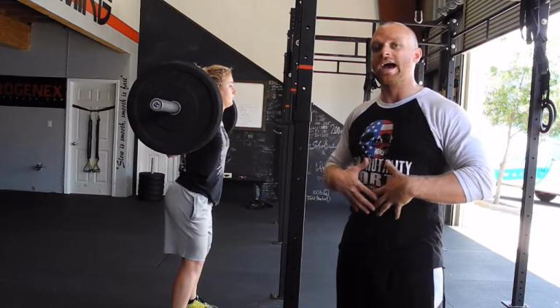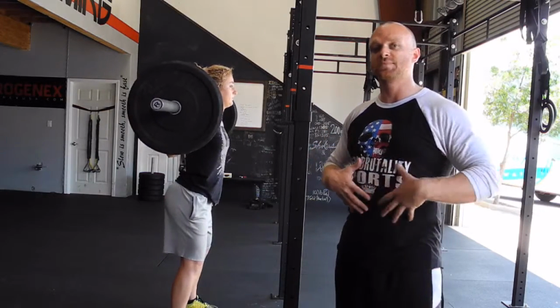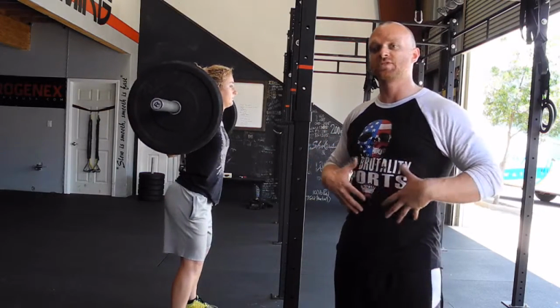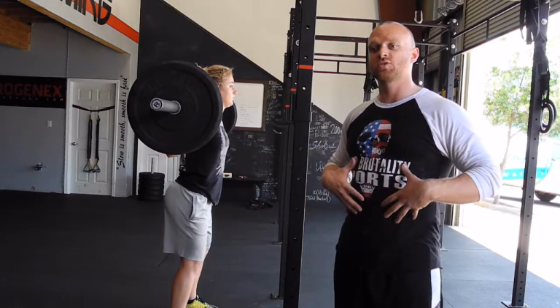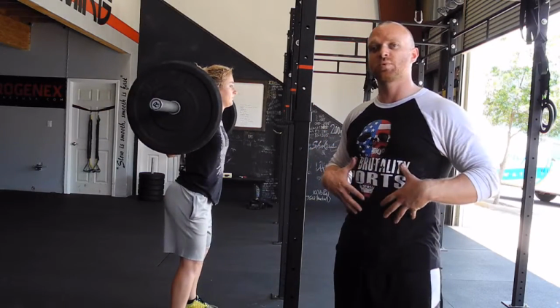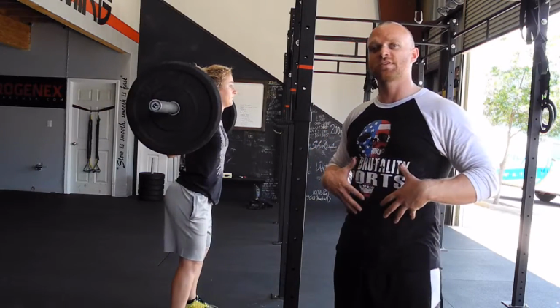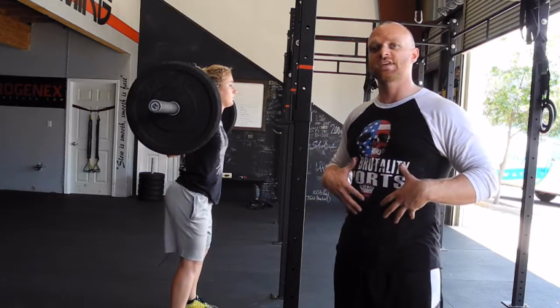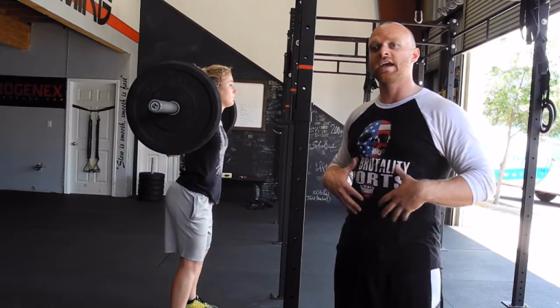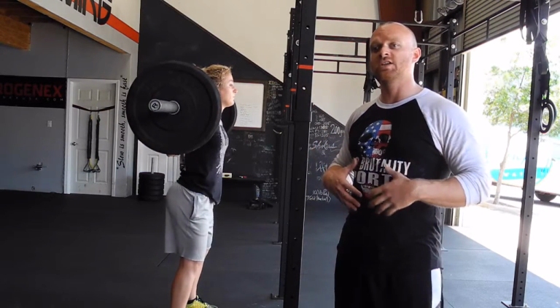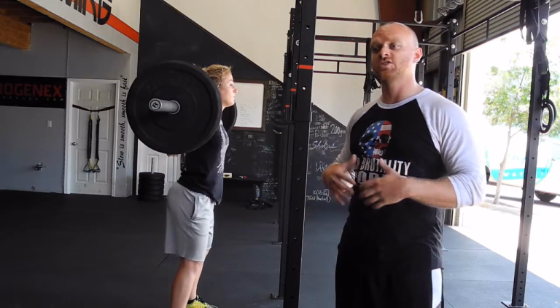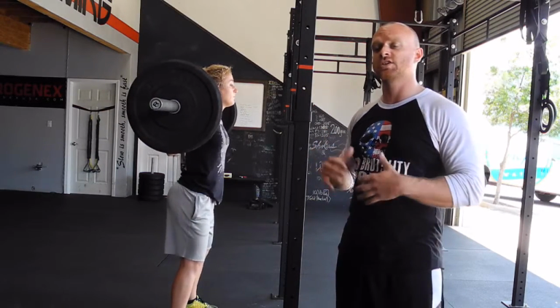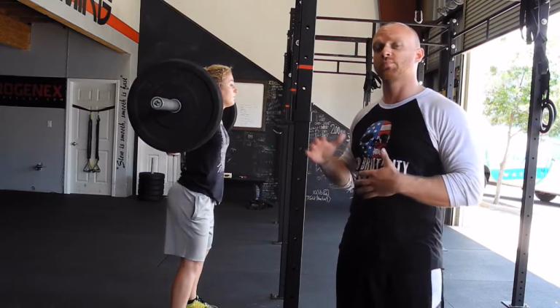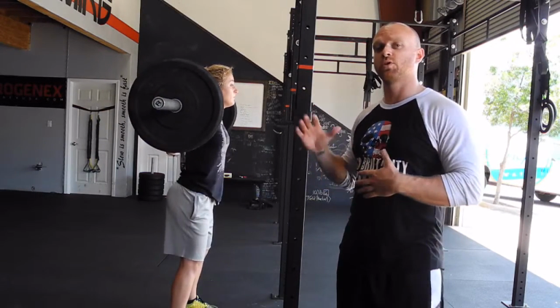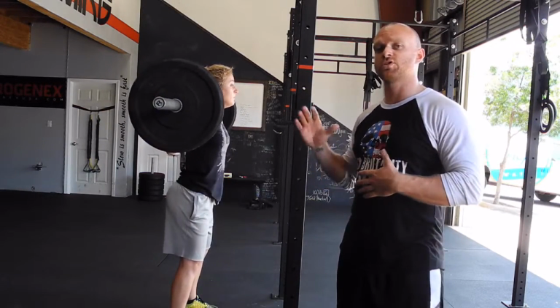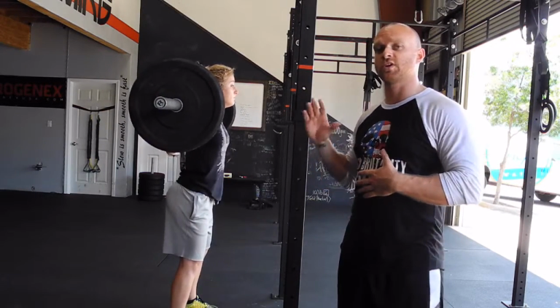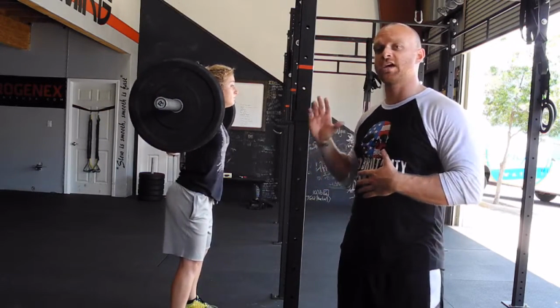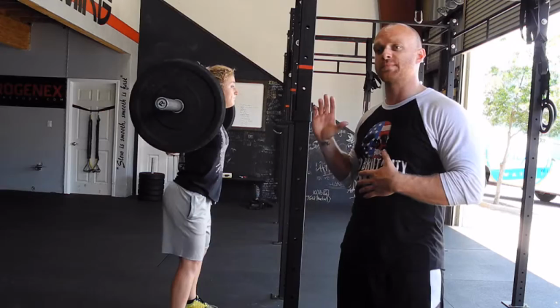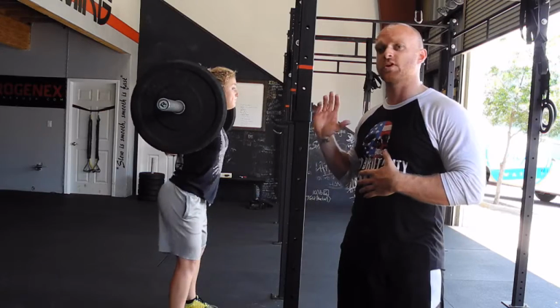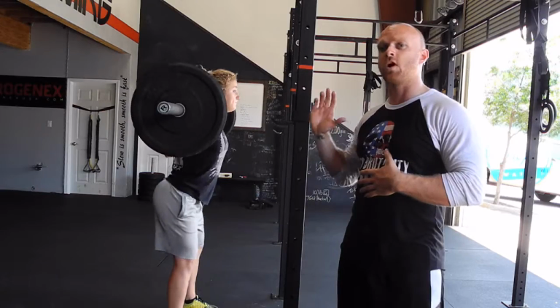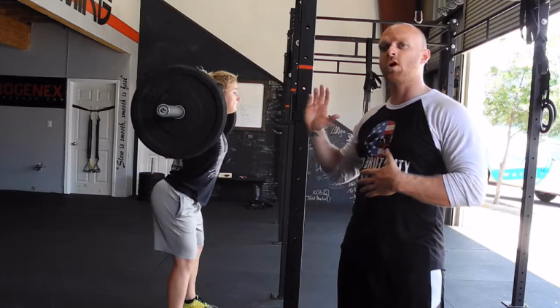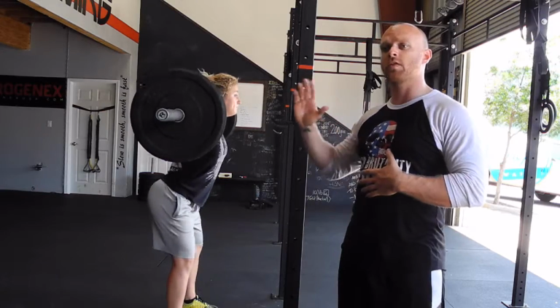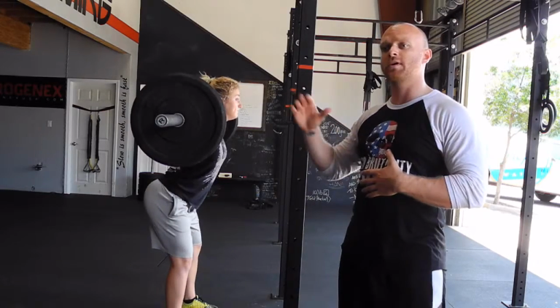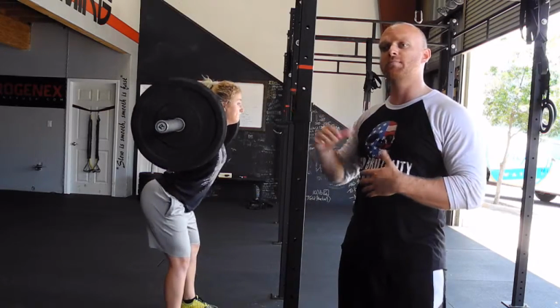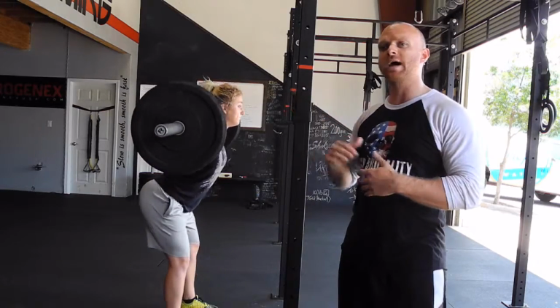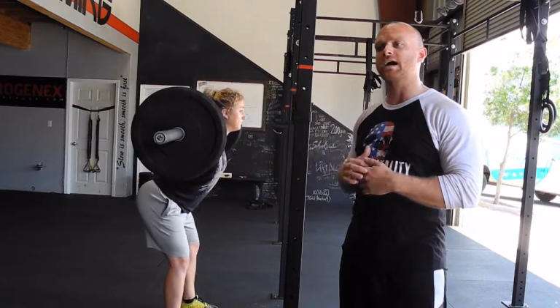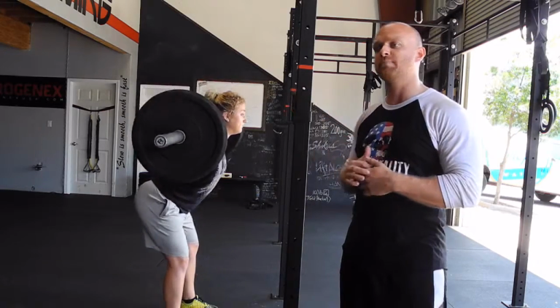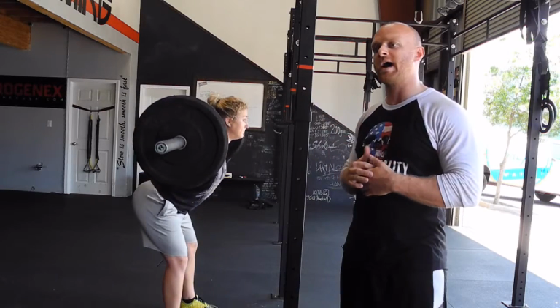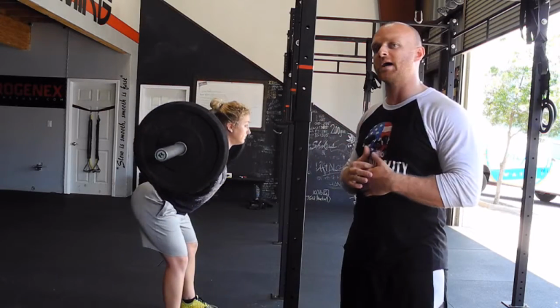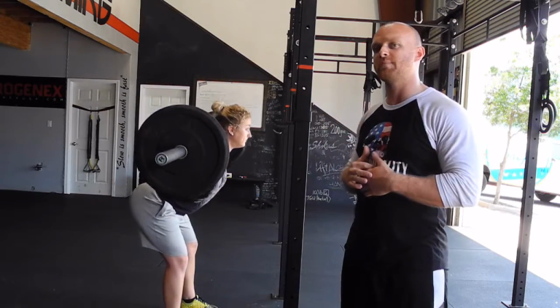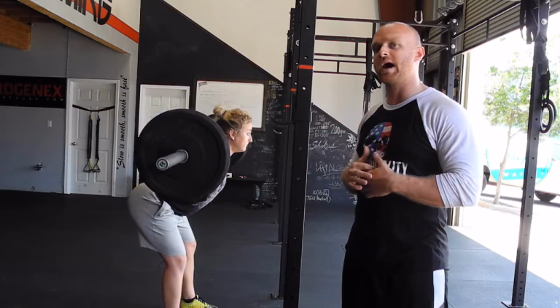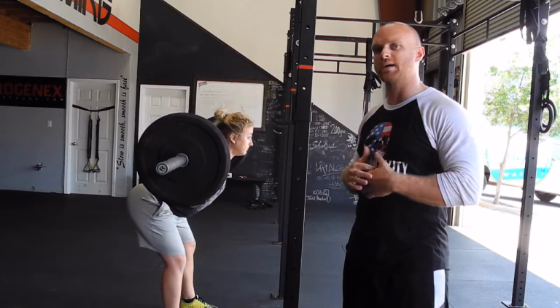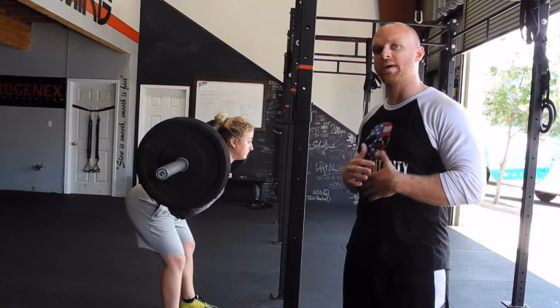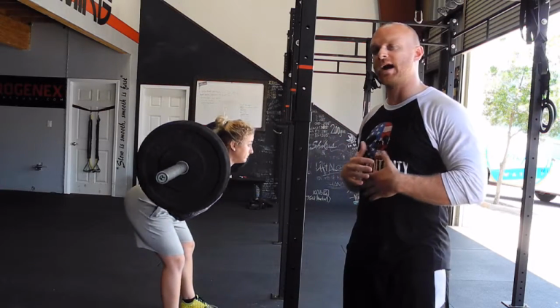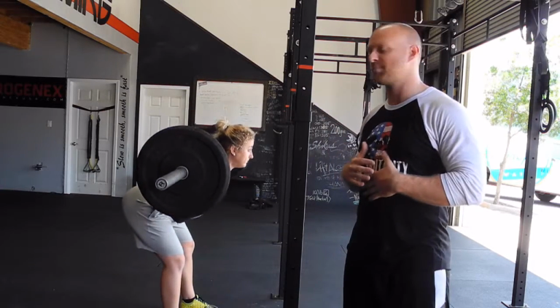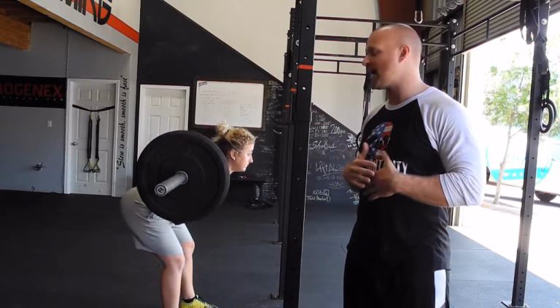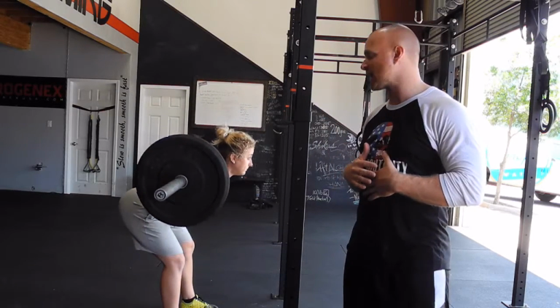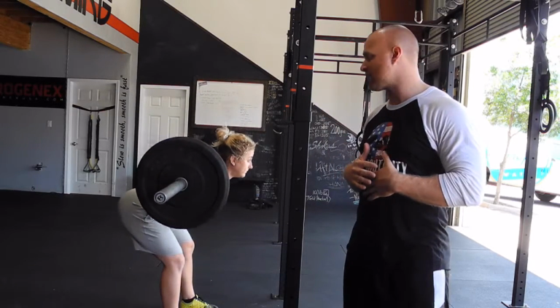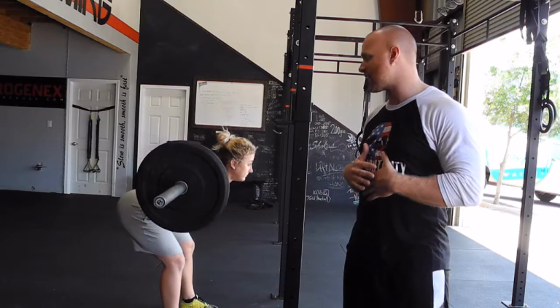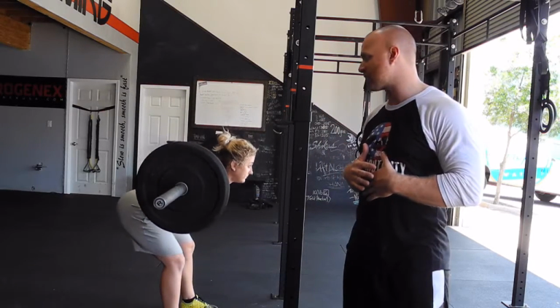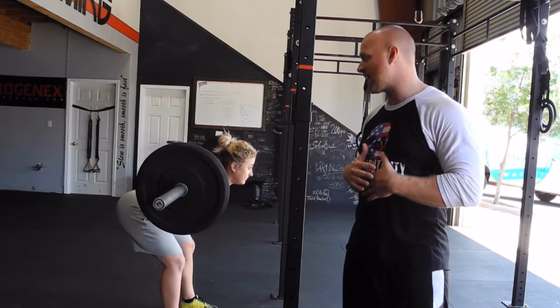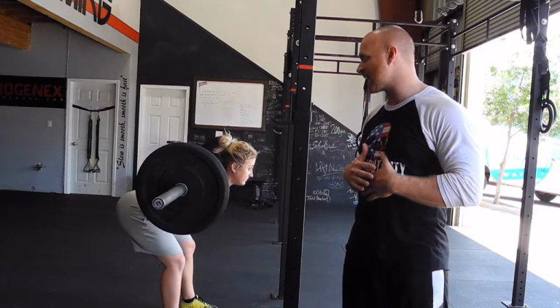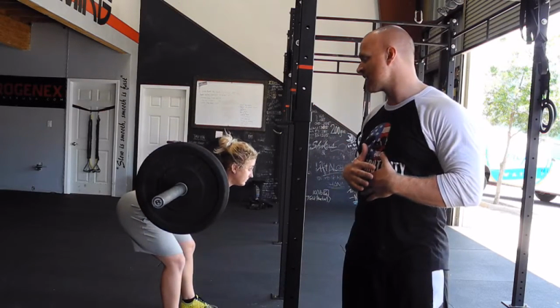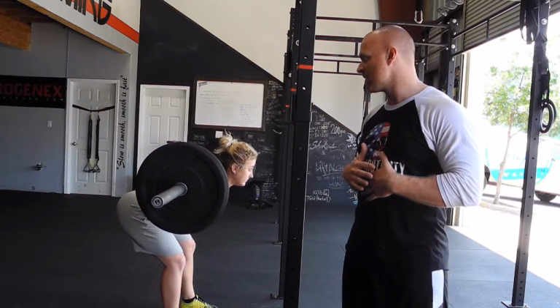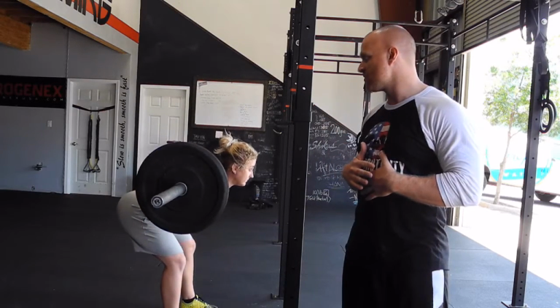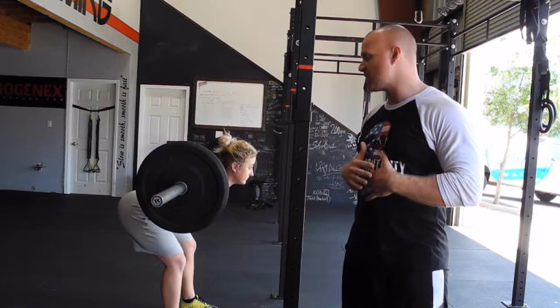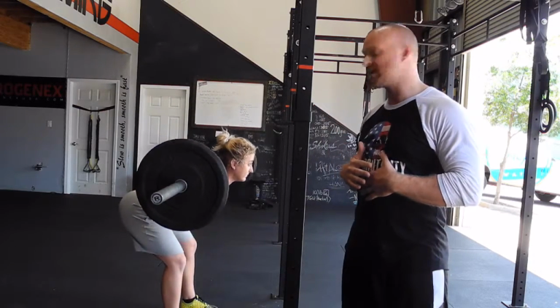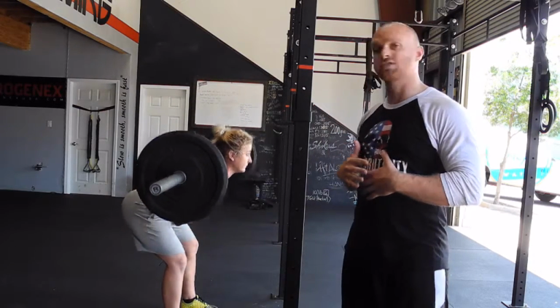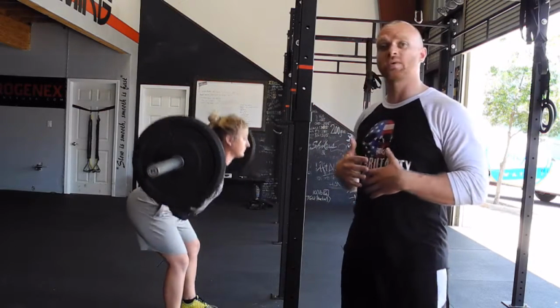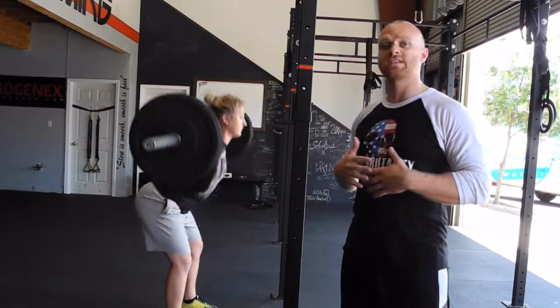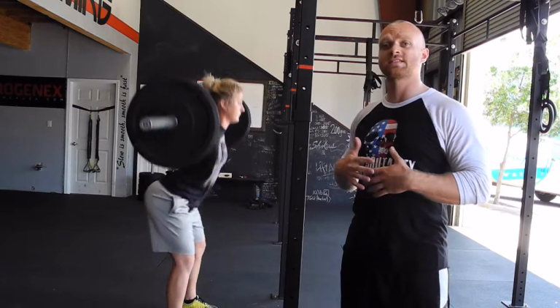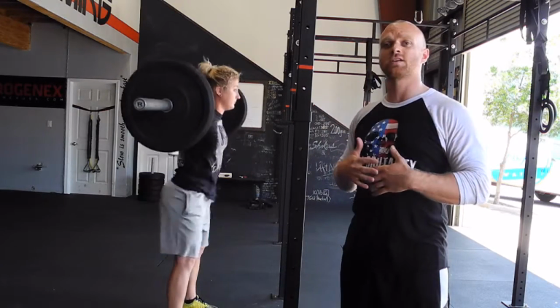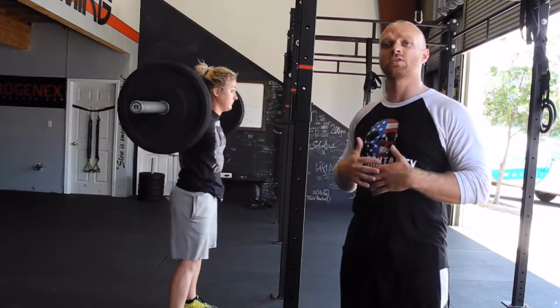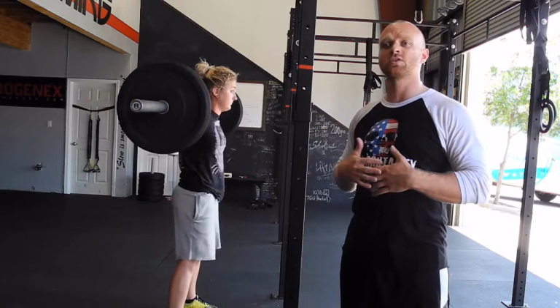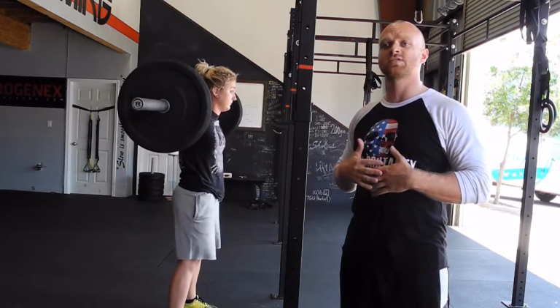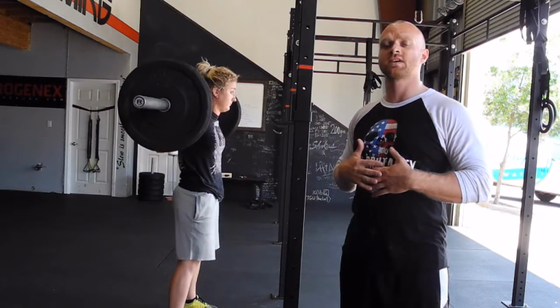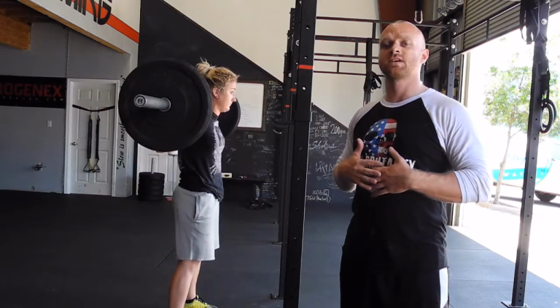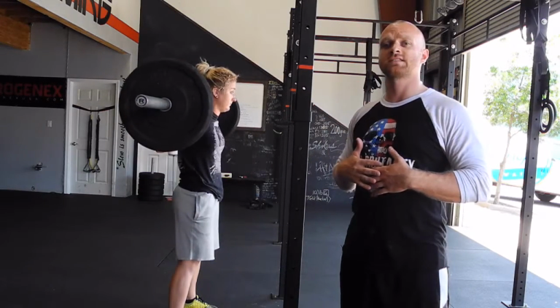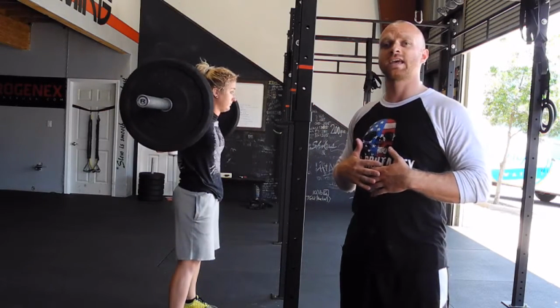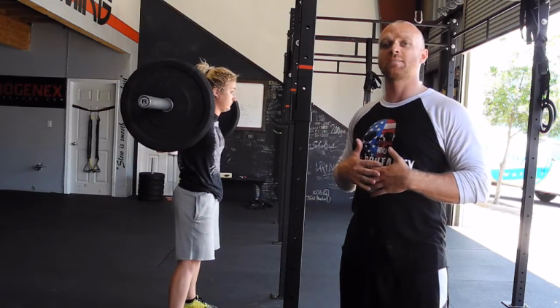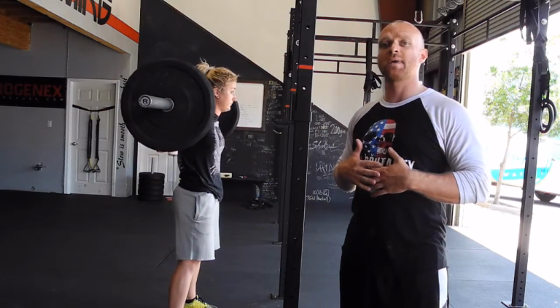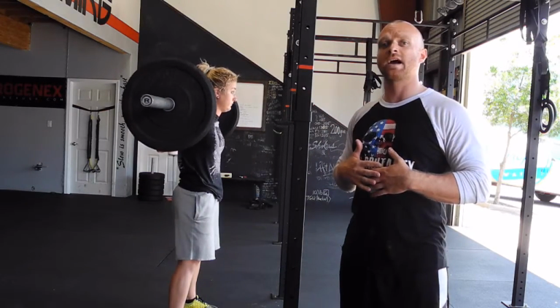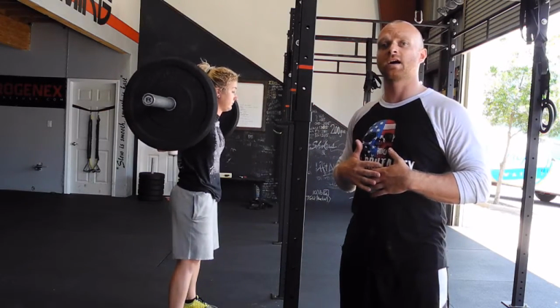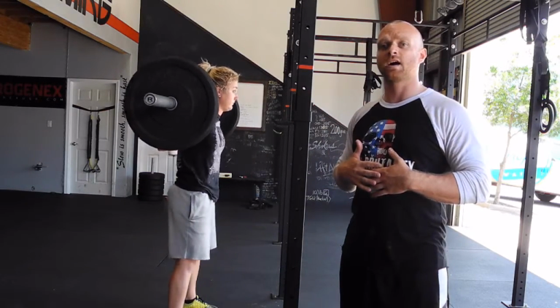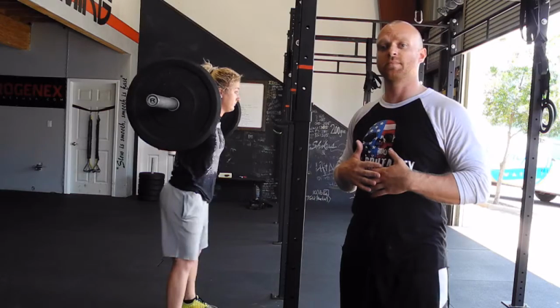Abs super tight and she's going to push her hips all the way back. Big squeeze of the glutes, stand back up.